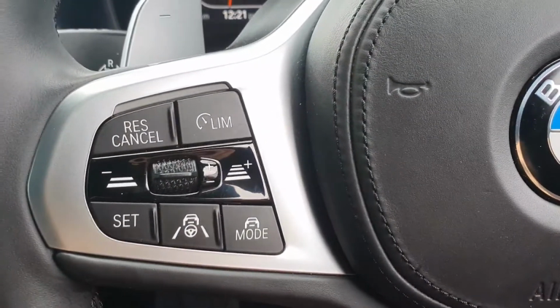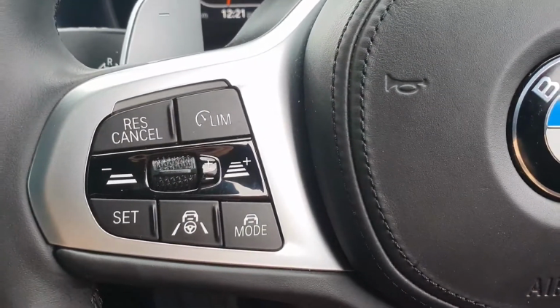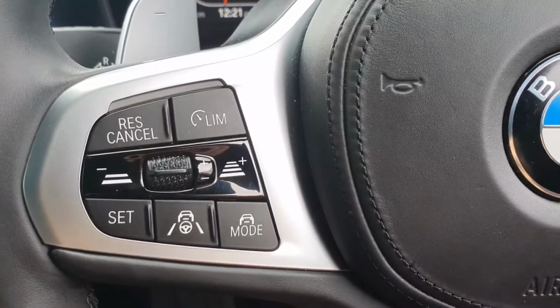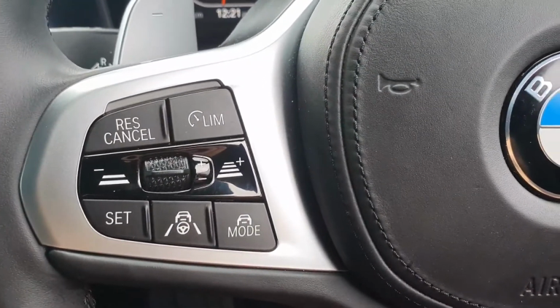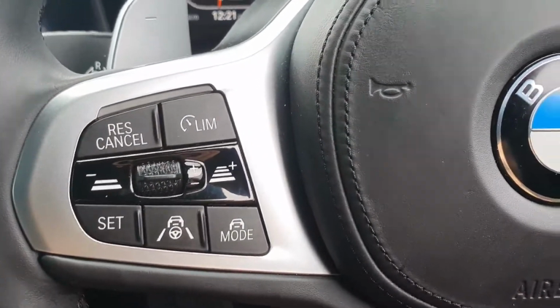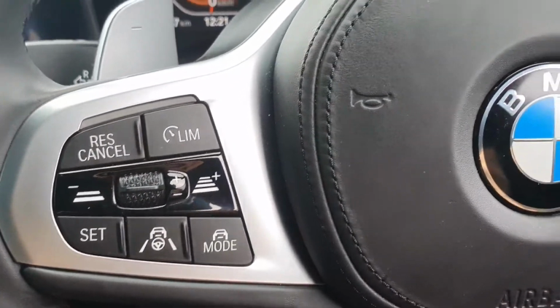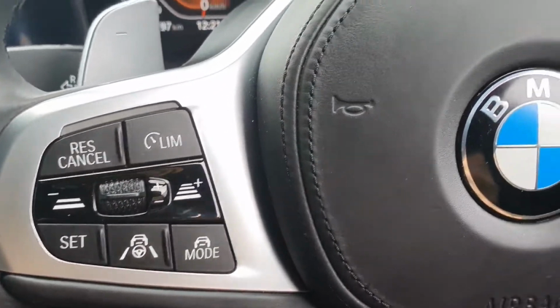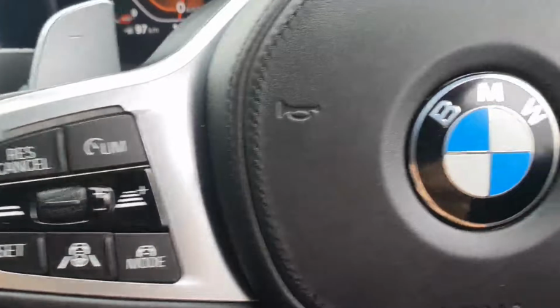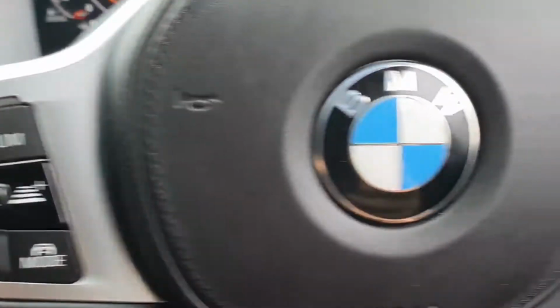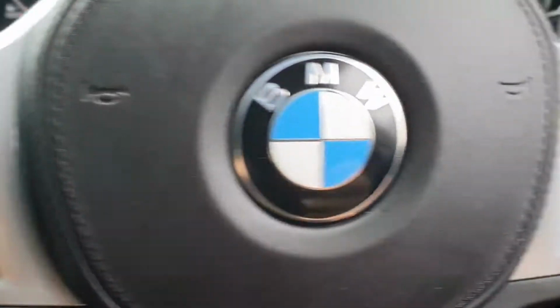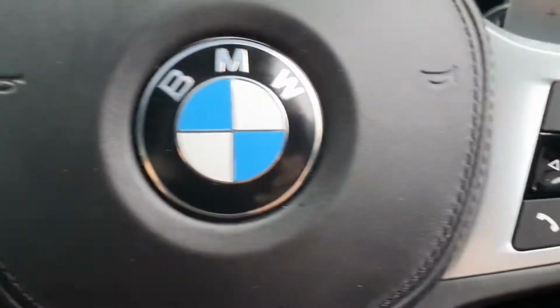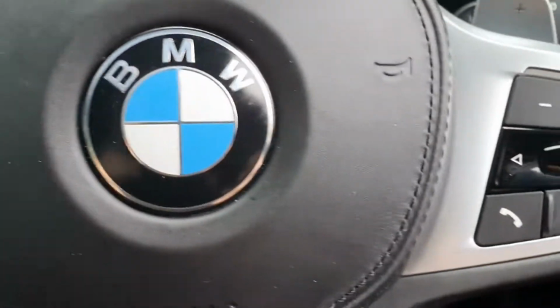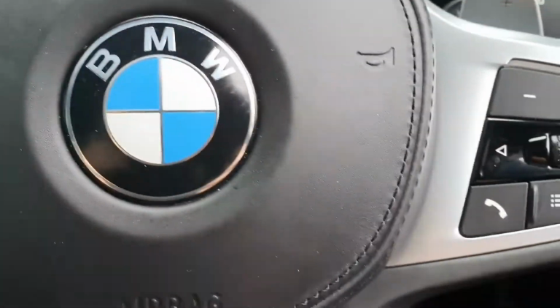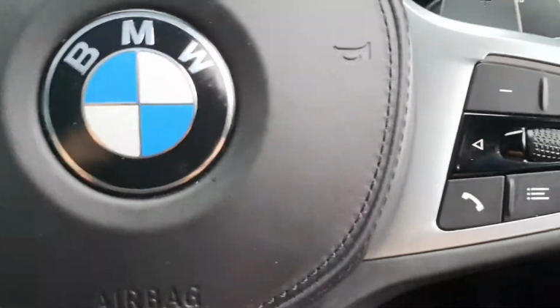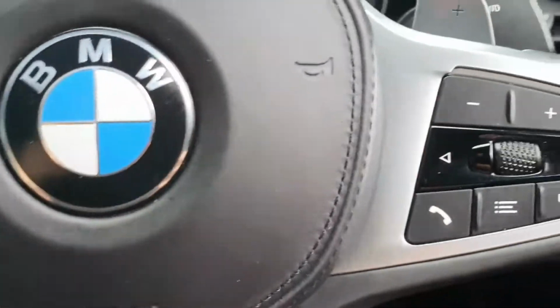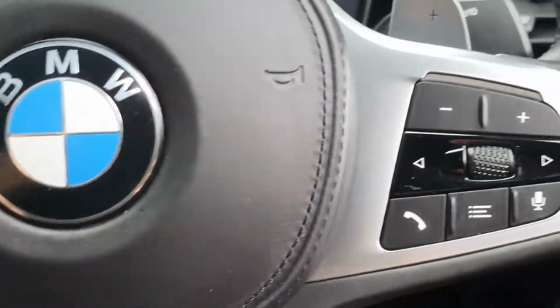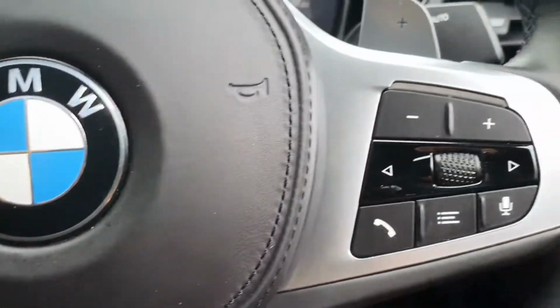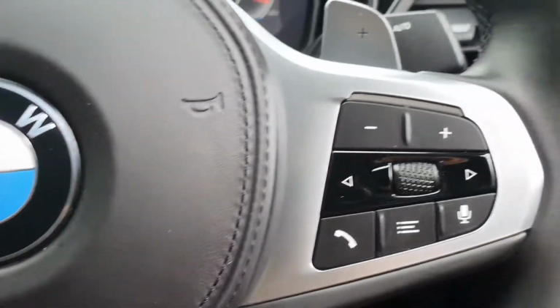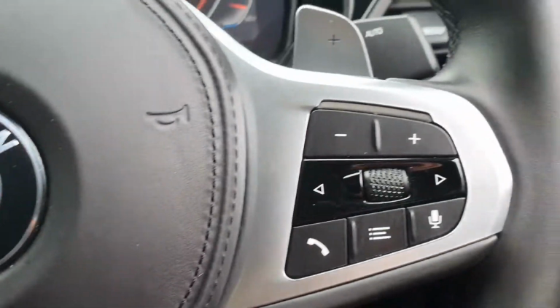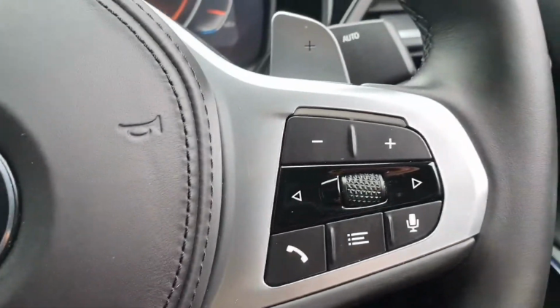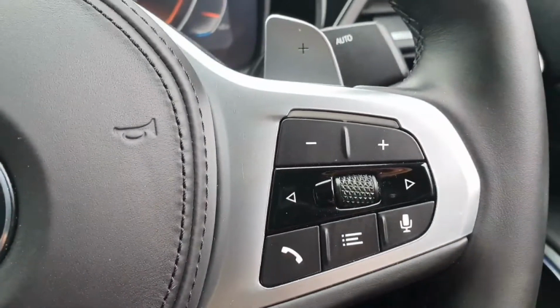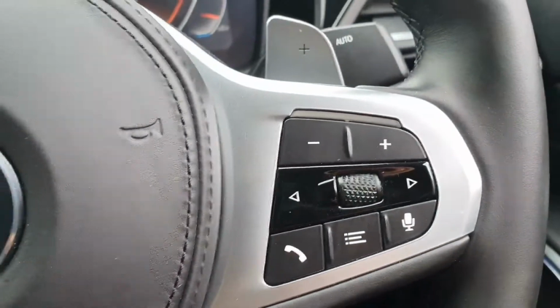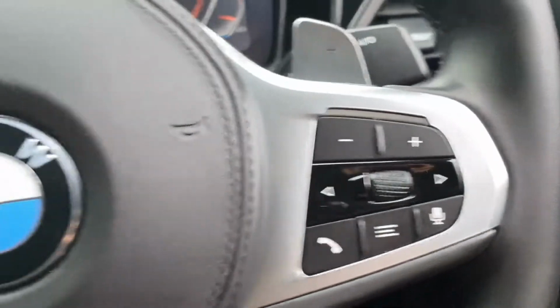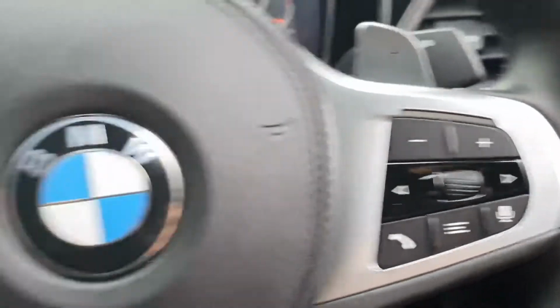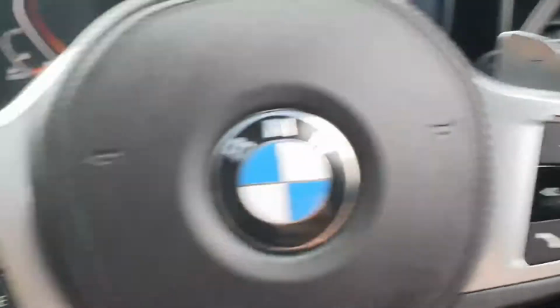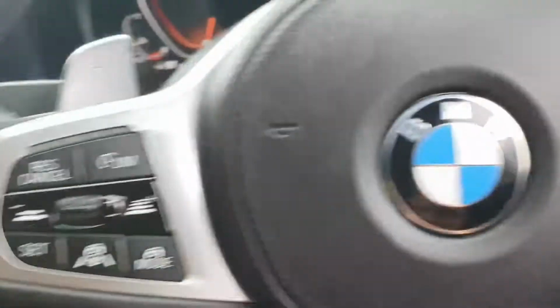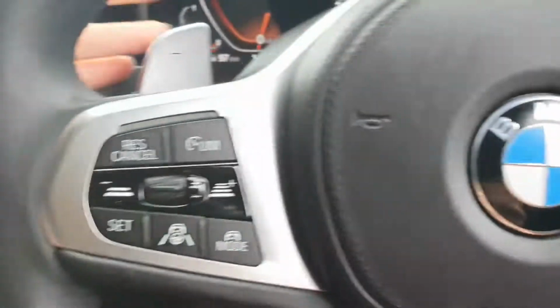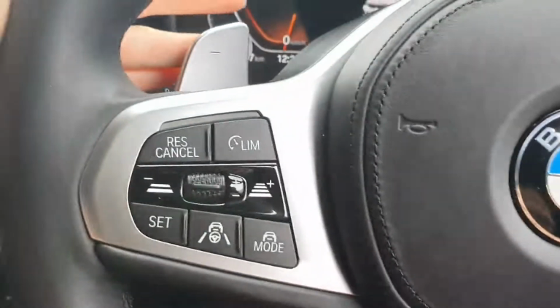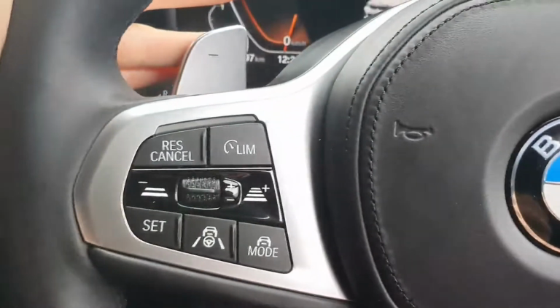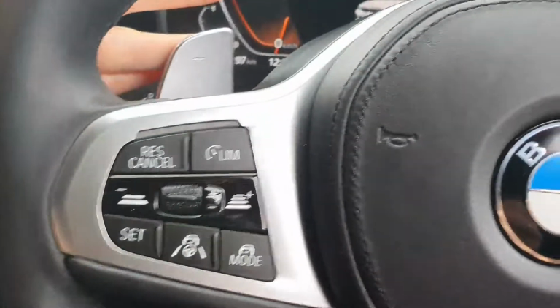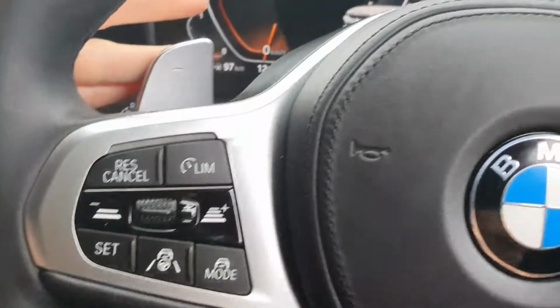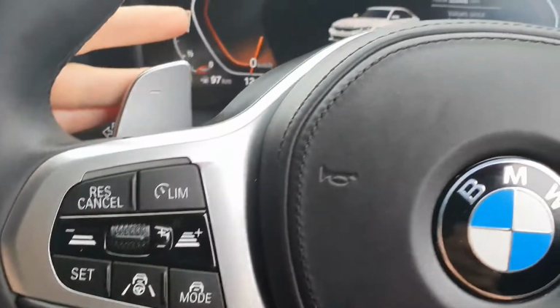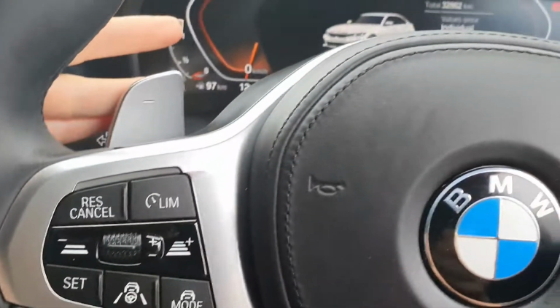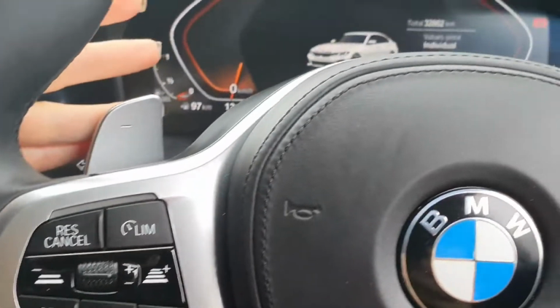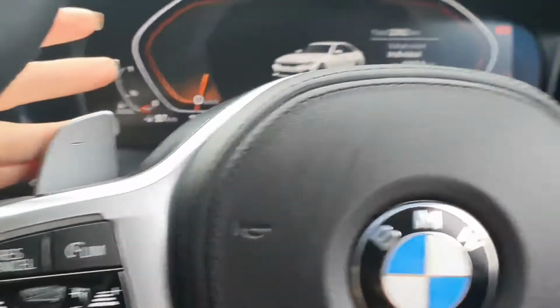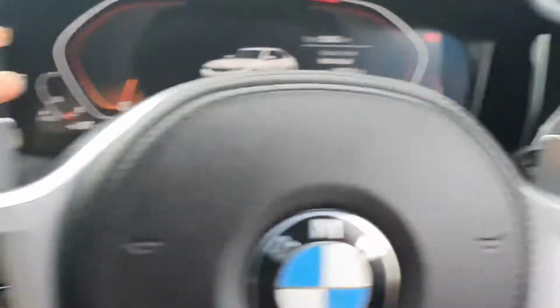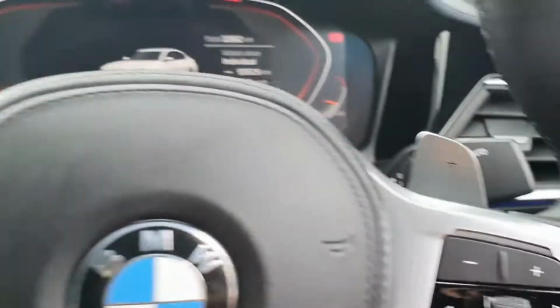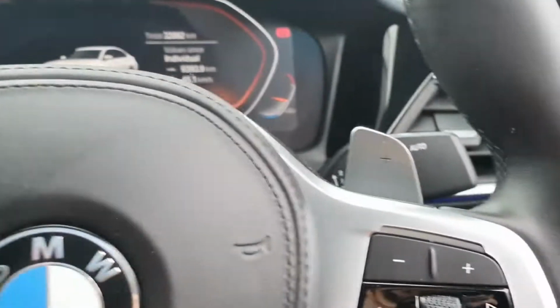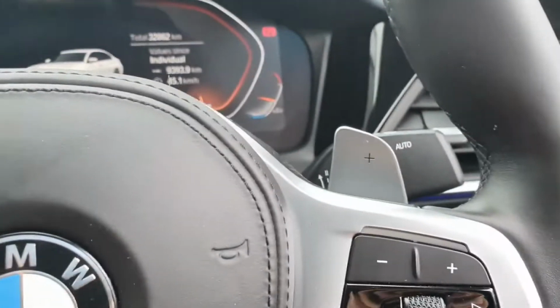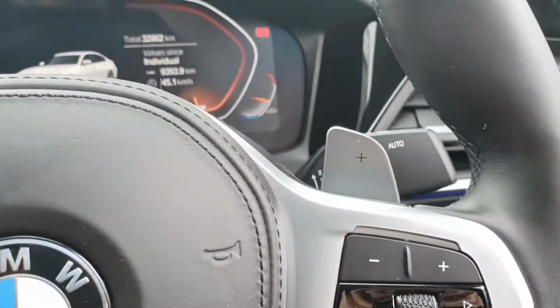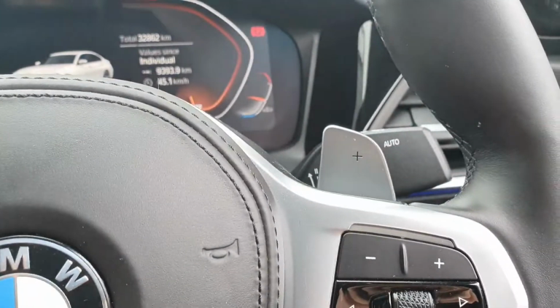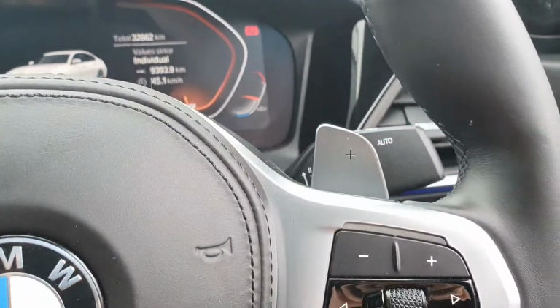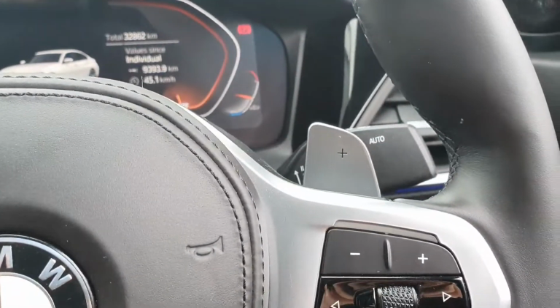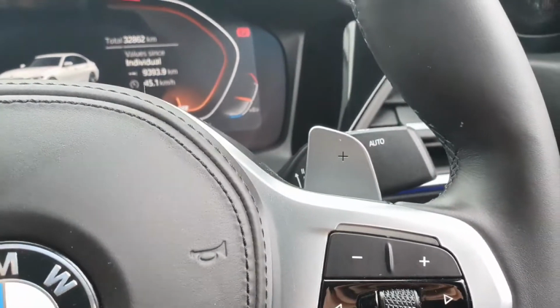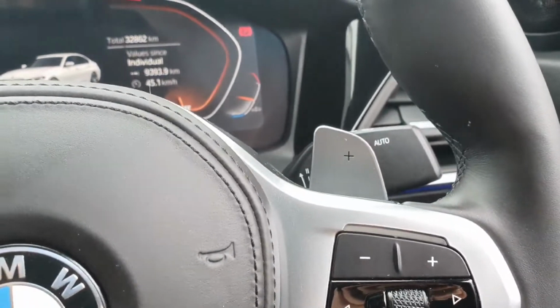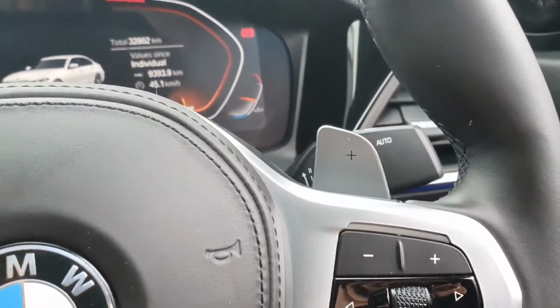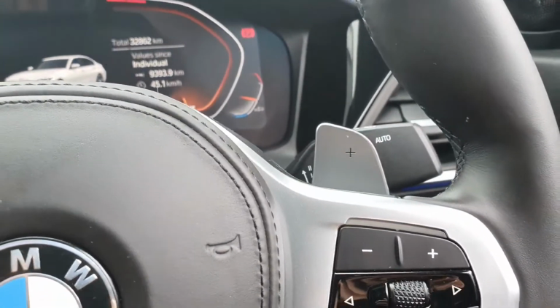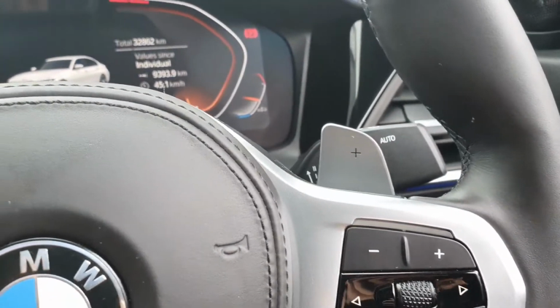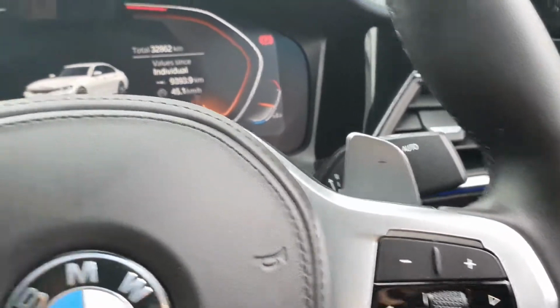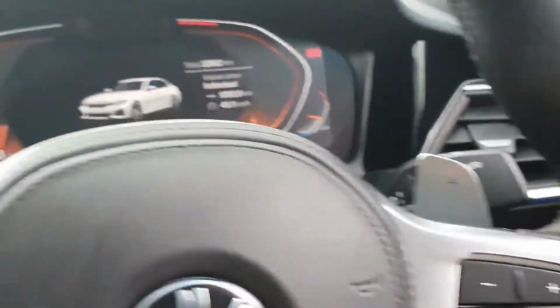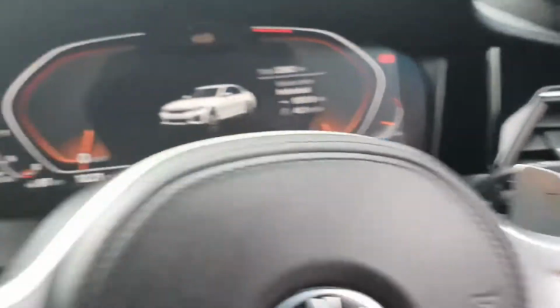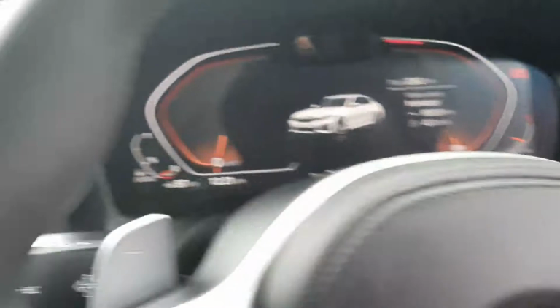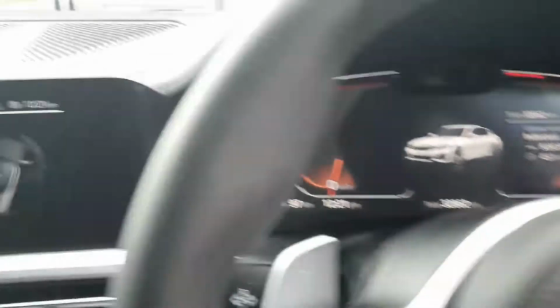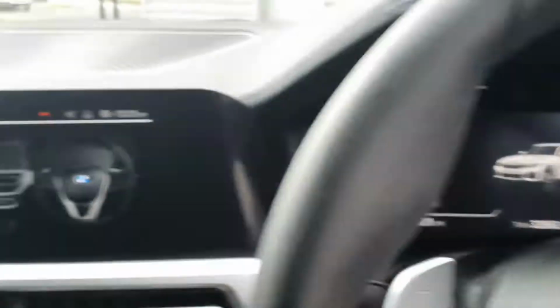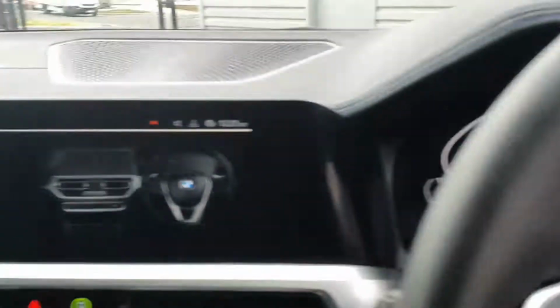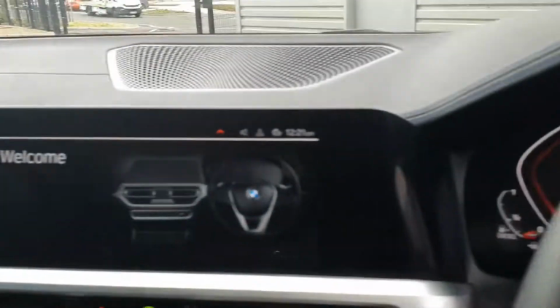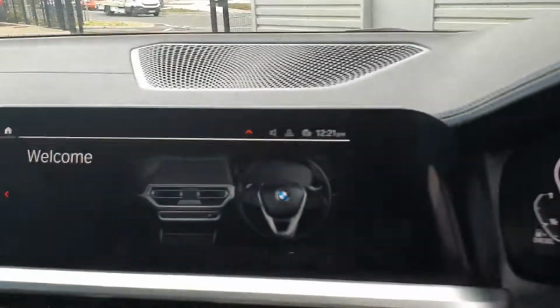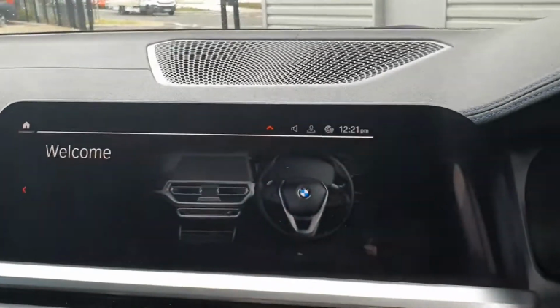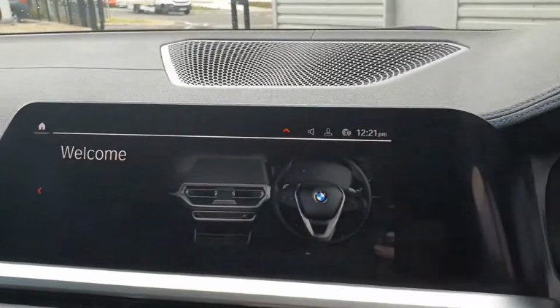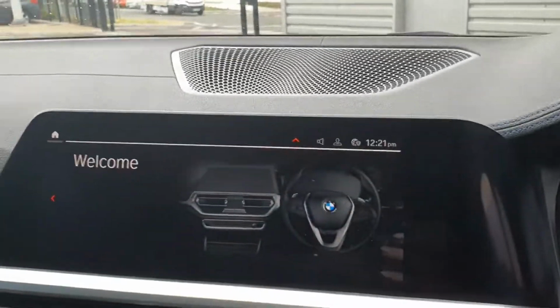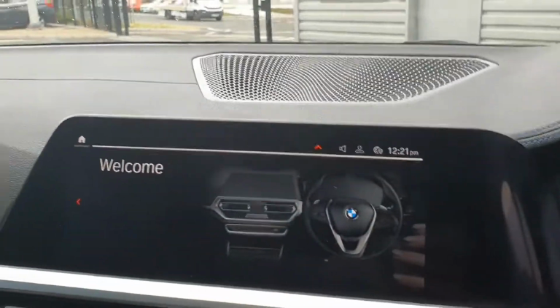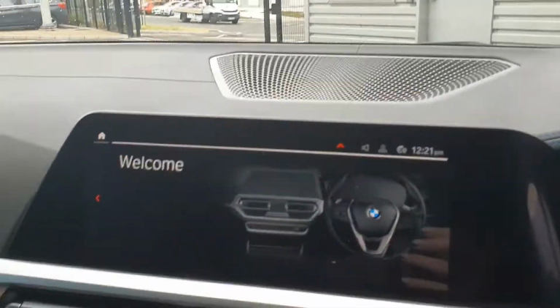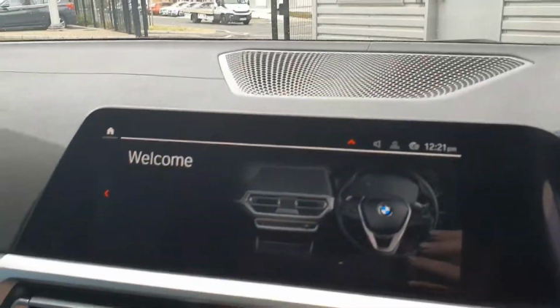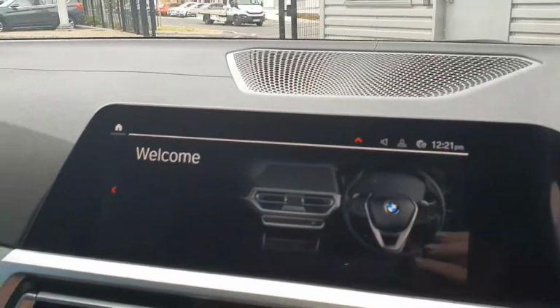Cruise control on the left and your media controls are on the right. You also have your paddle shift control on either side of the steering wheel. To the left of that is your iDrive.